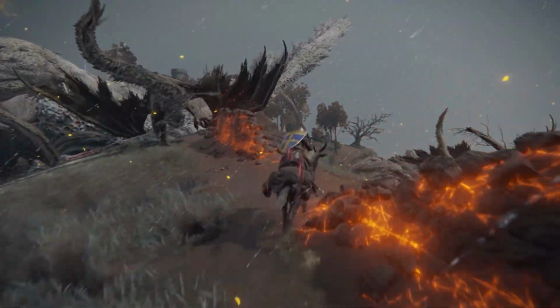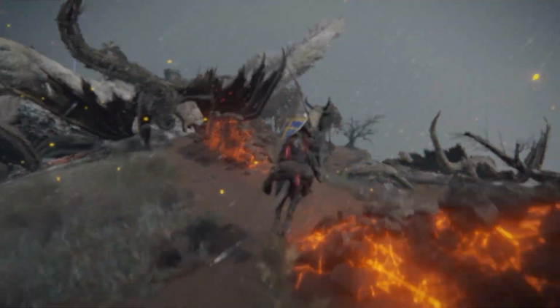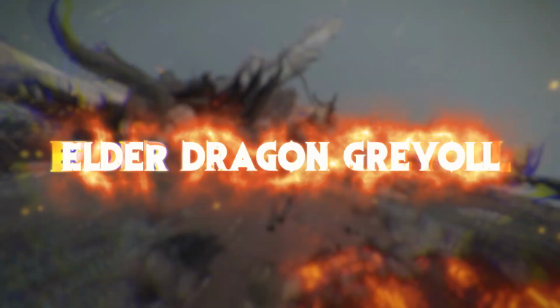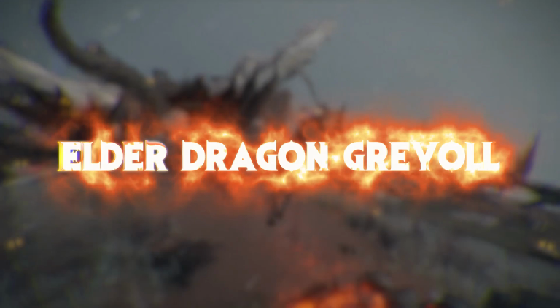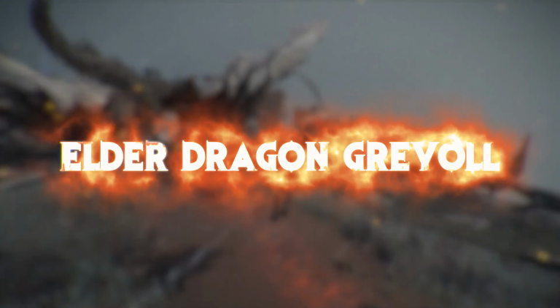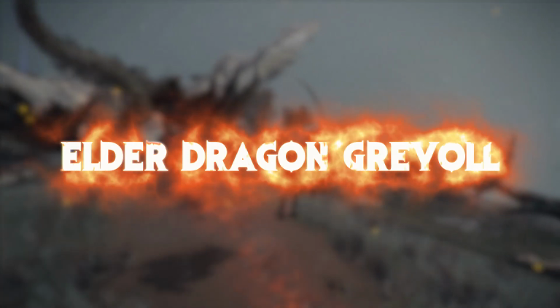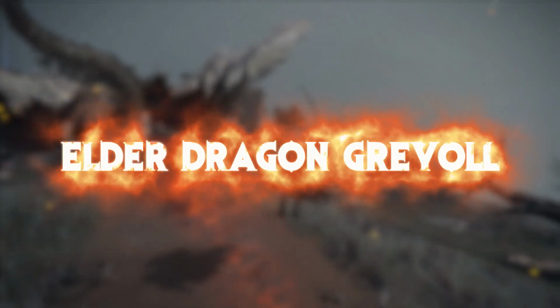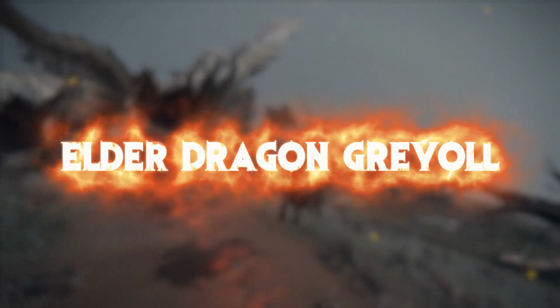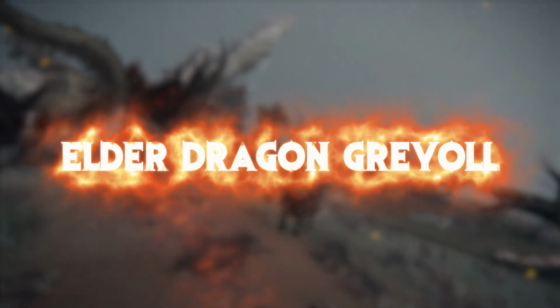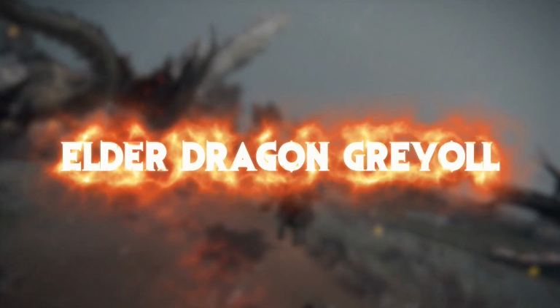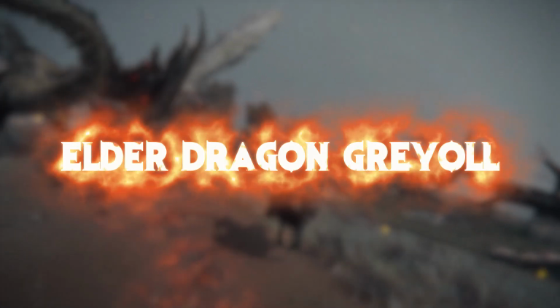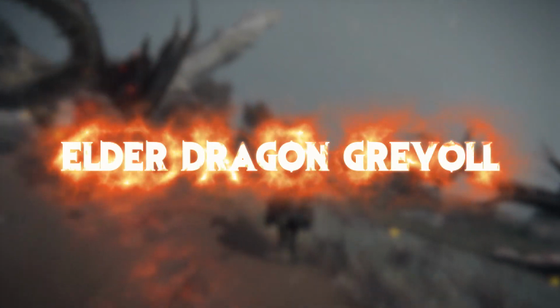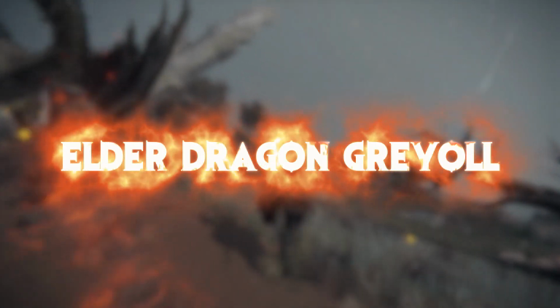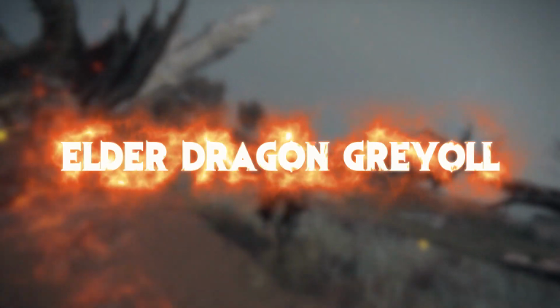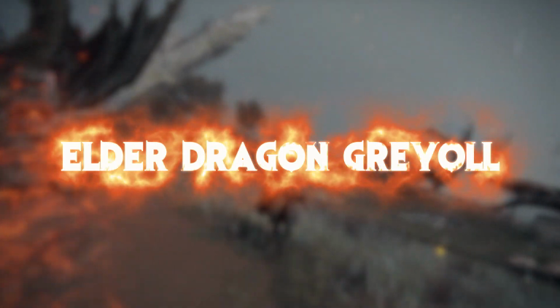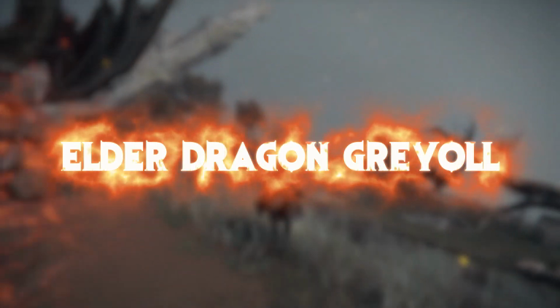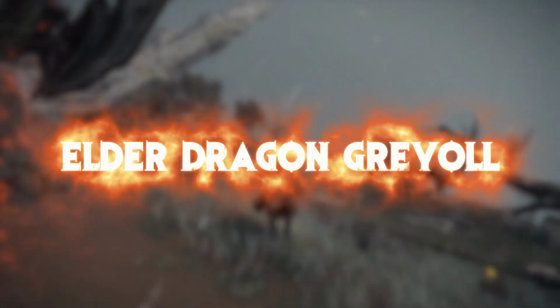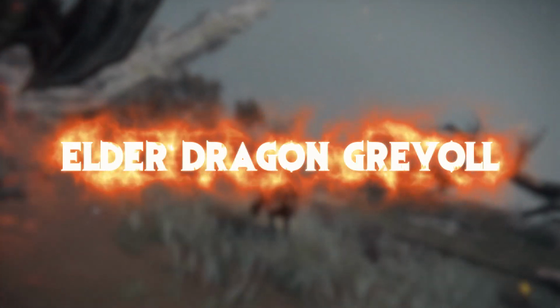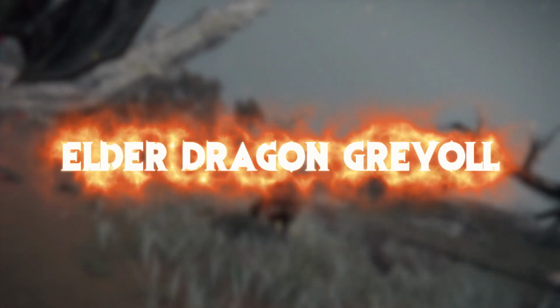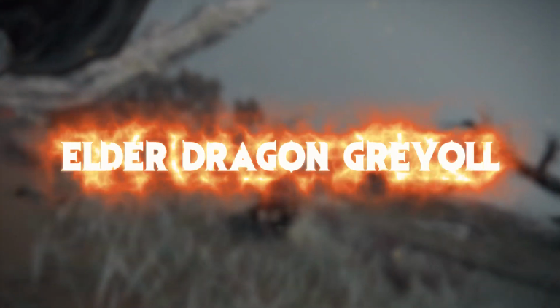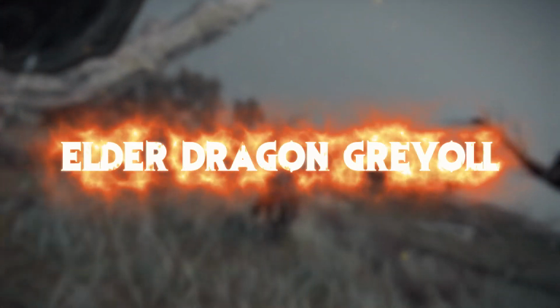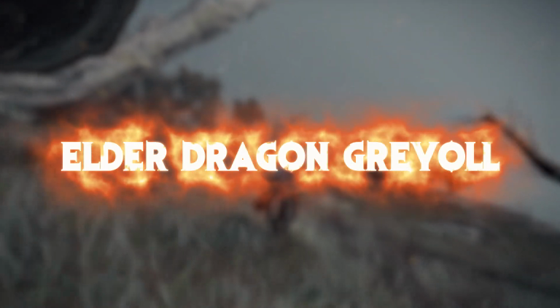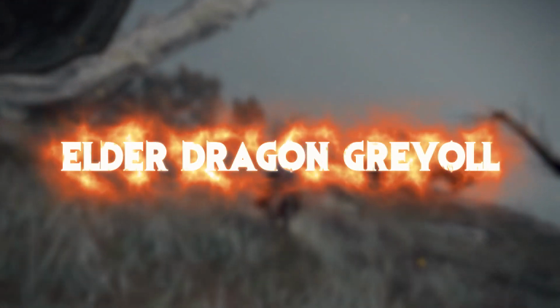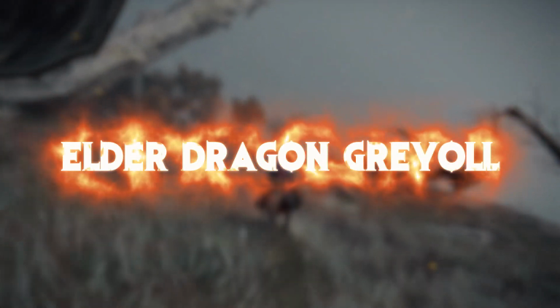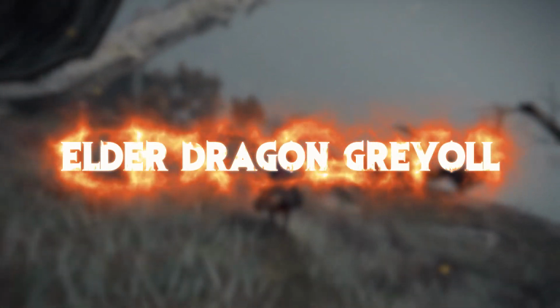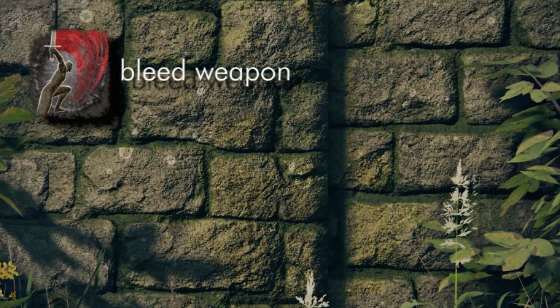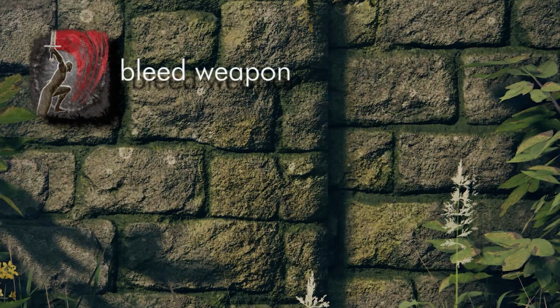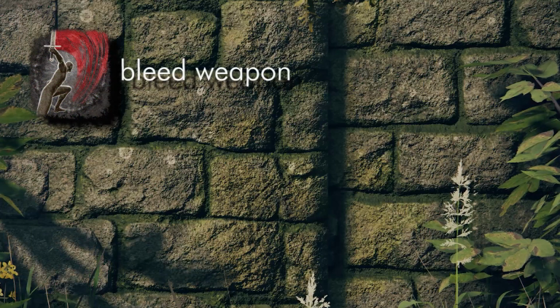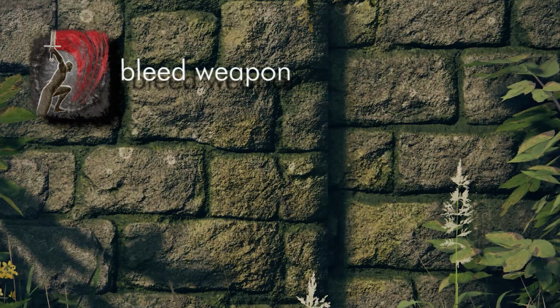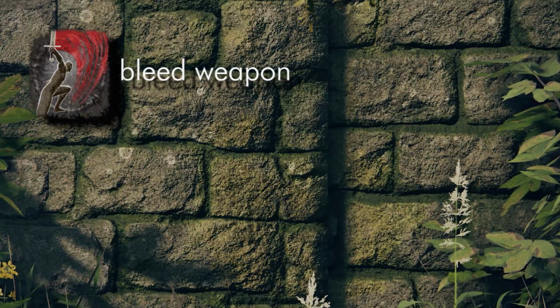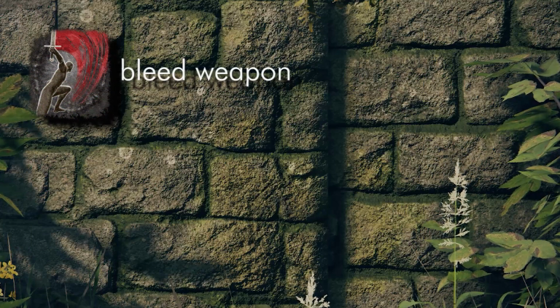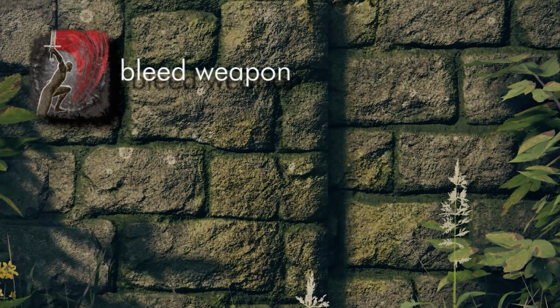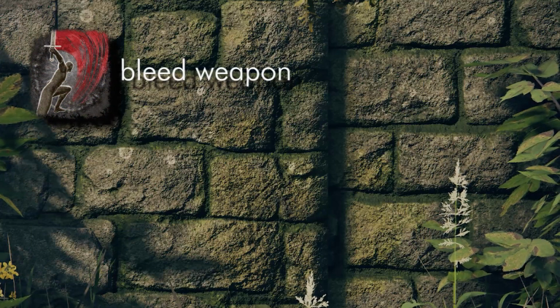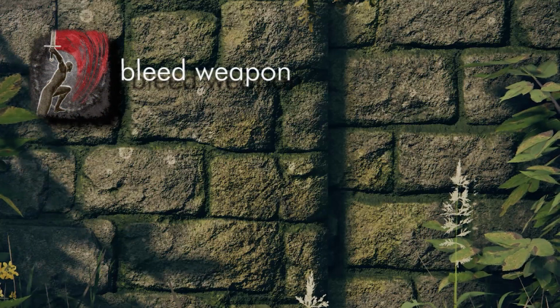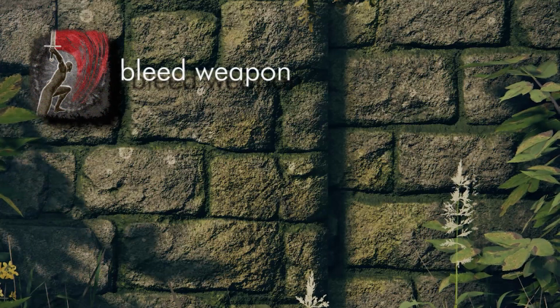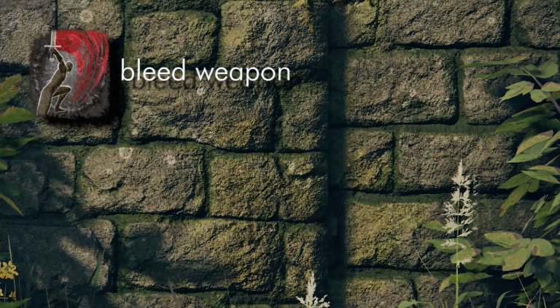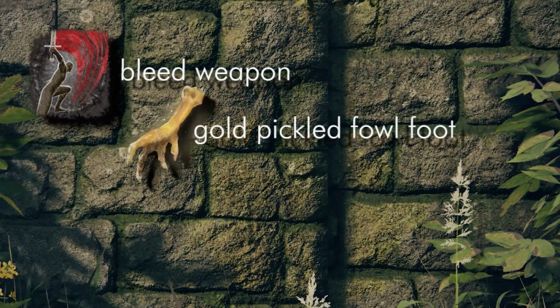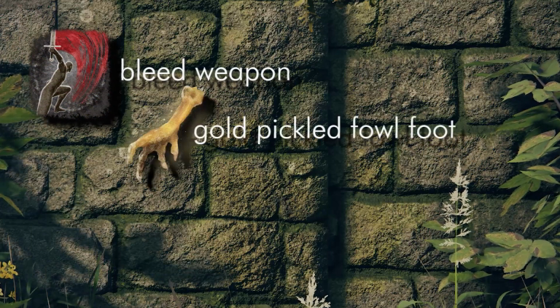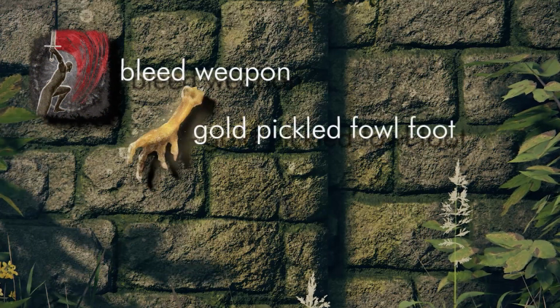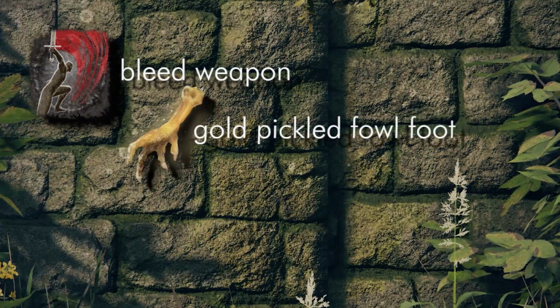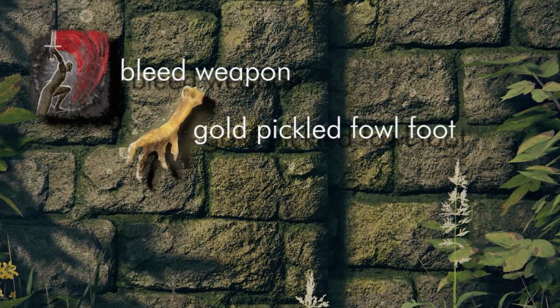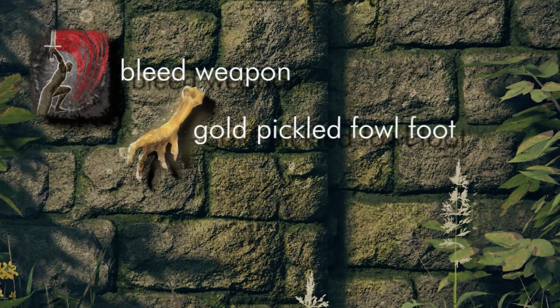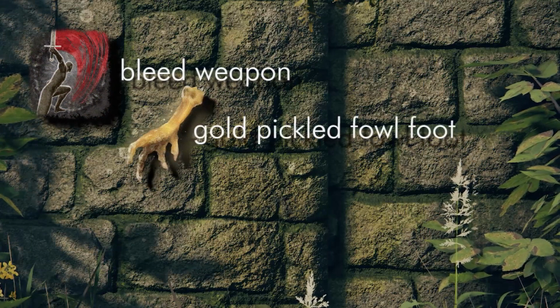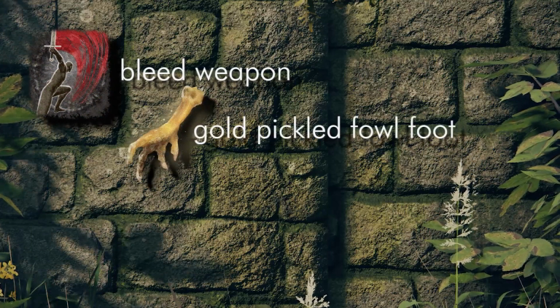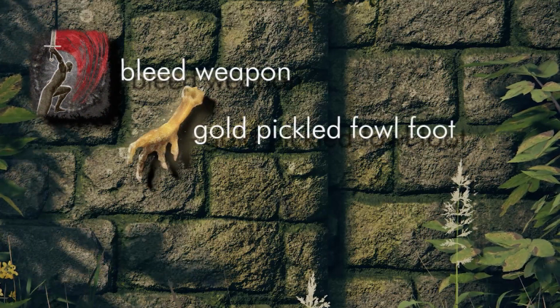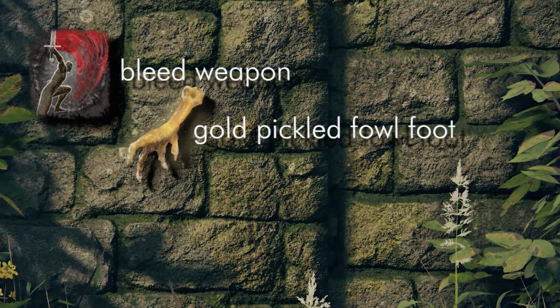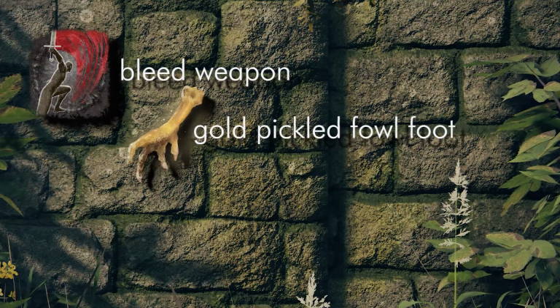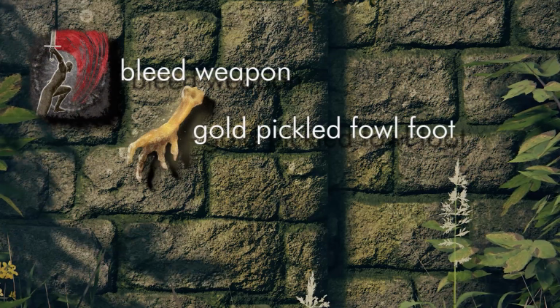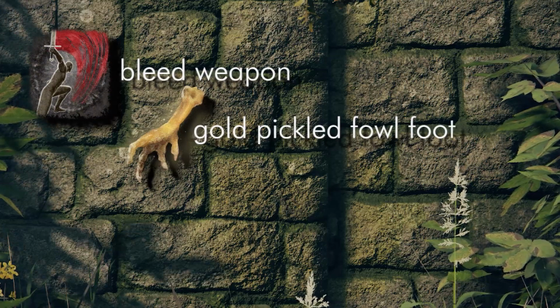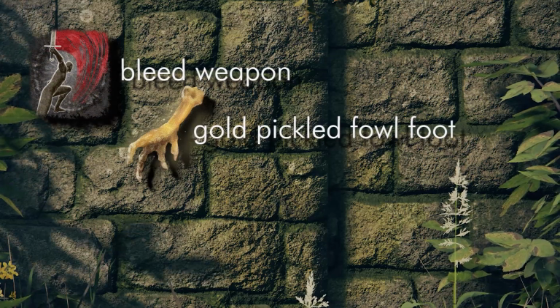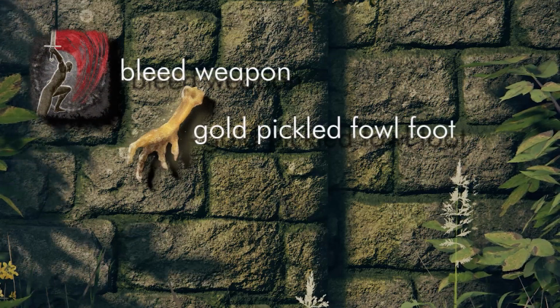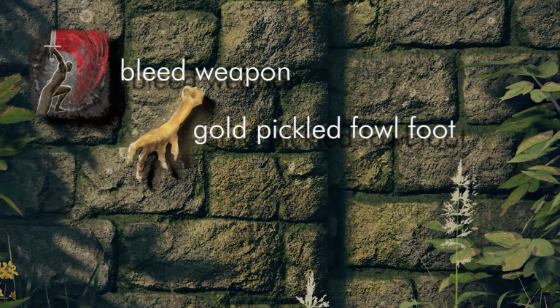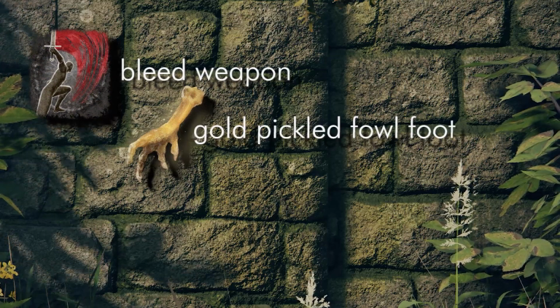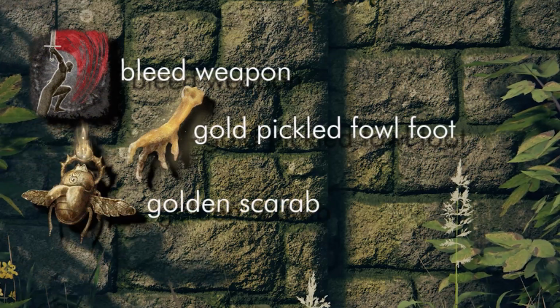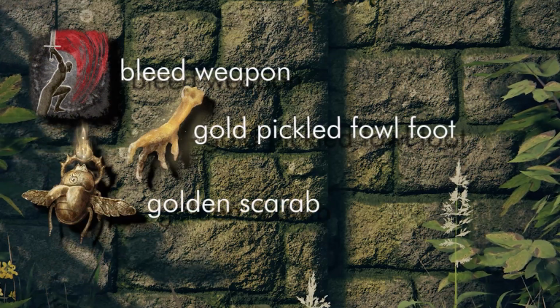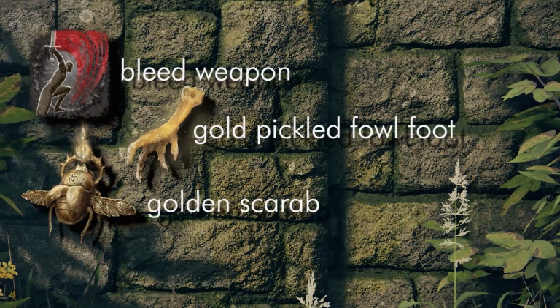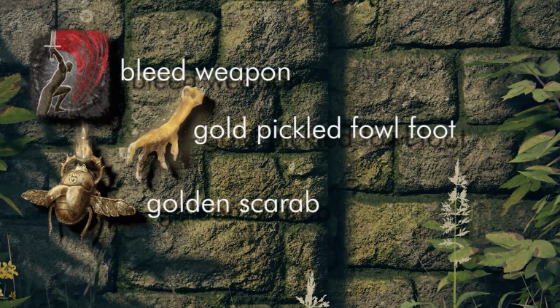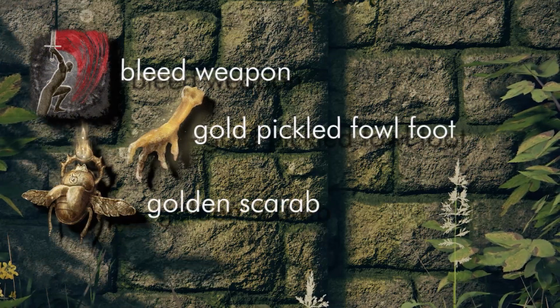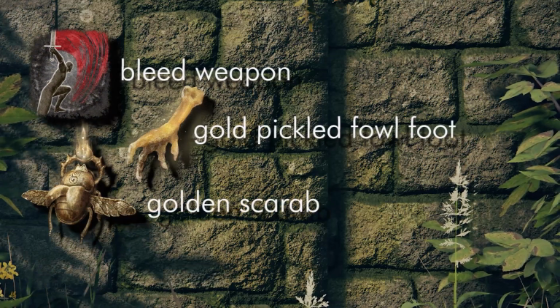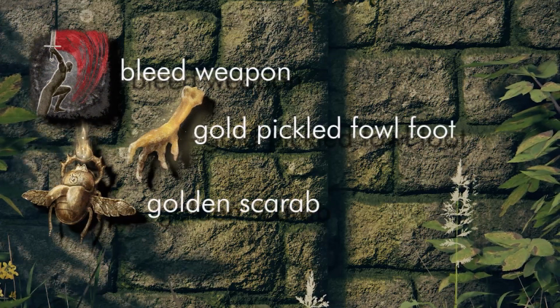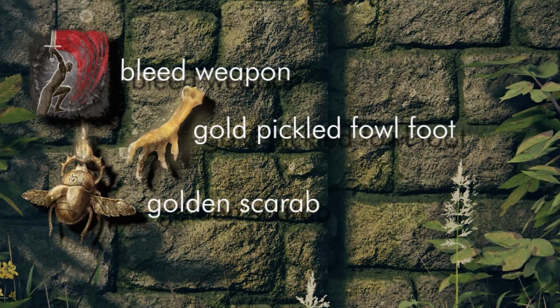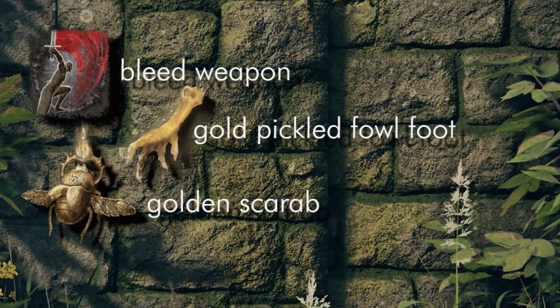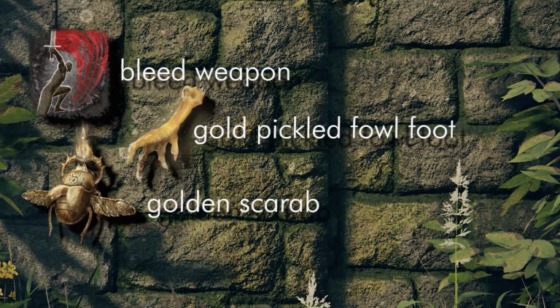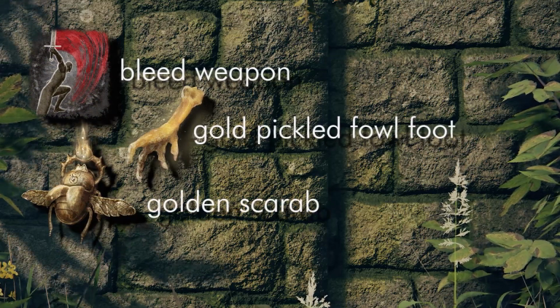Things you will need for Elder Dragon Greyoll: a bleed weapon of choice, a gold pickled fowl foot, and the golden scarab talisman.